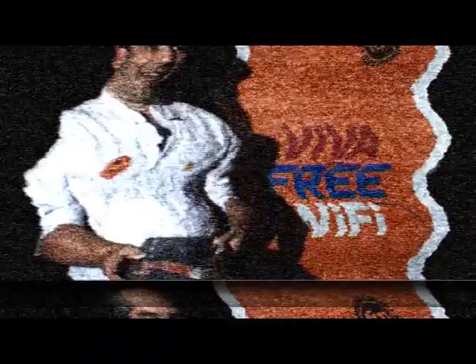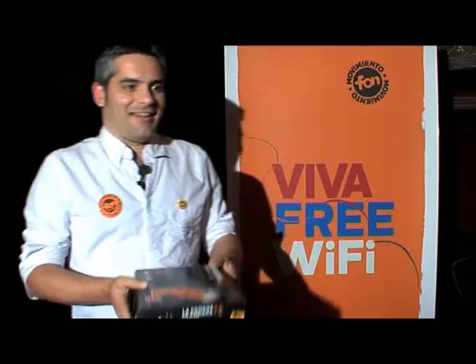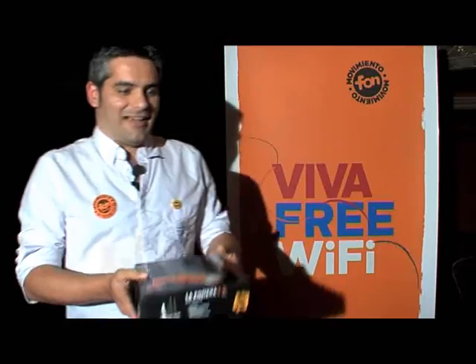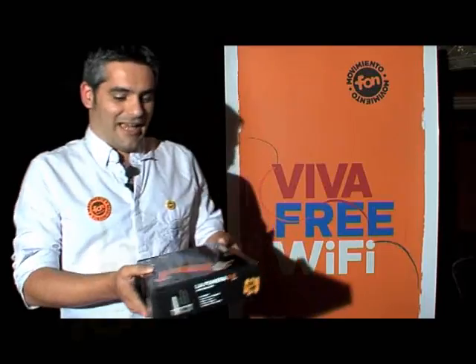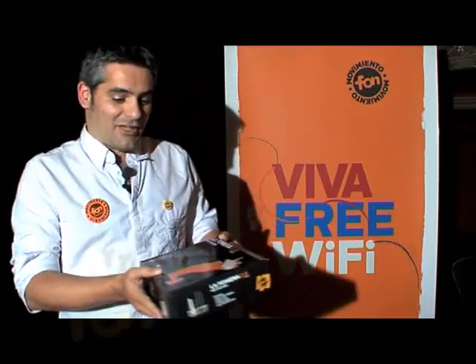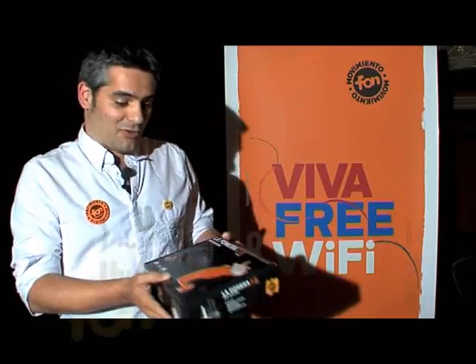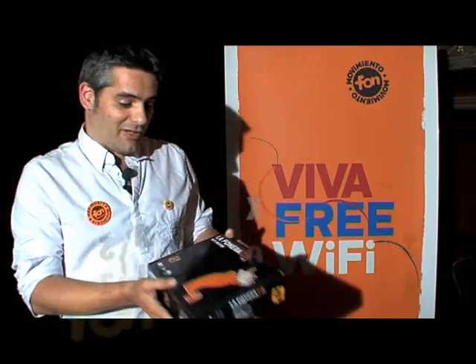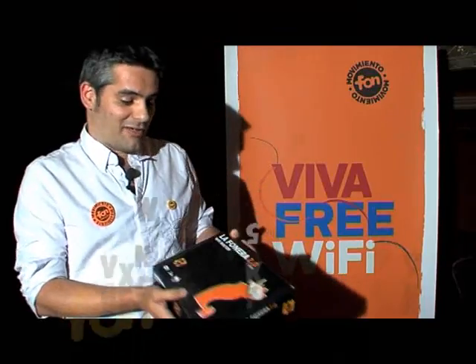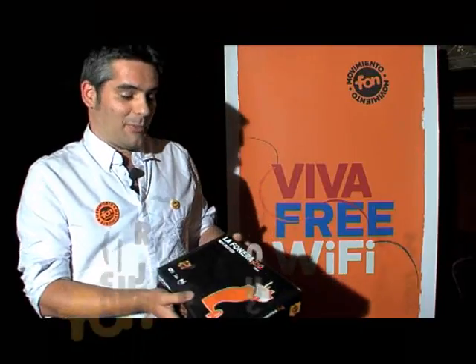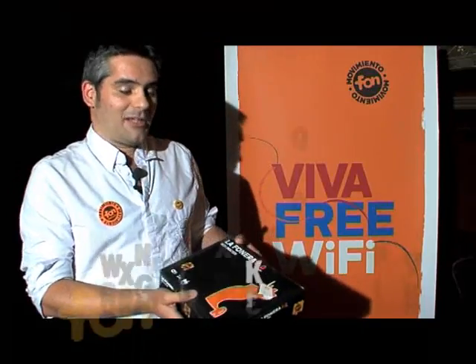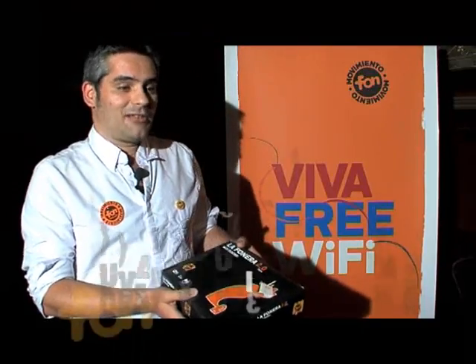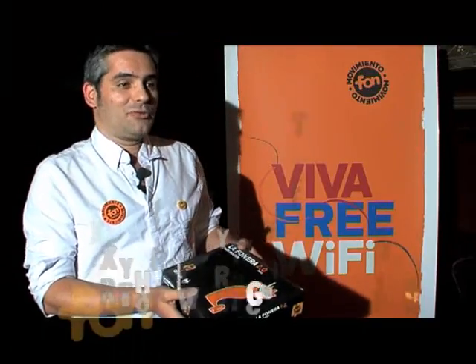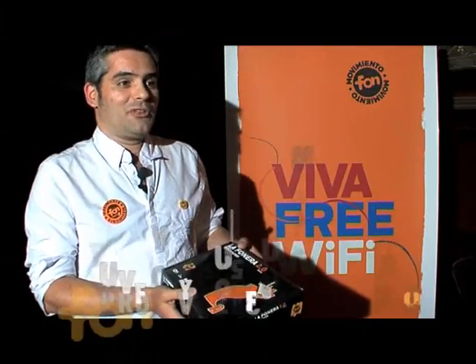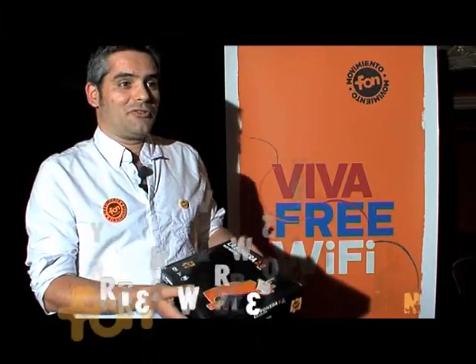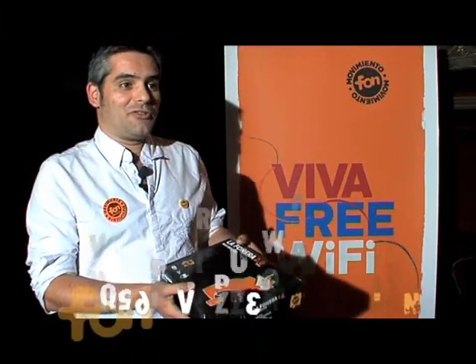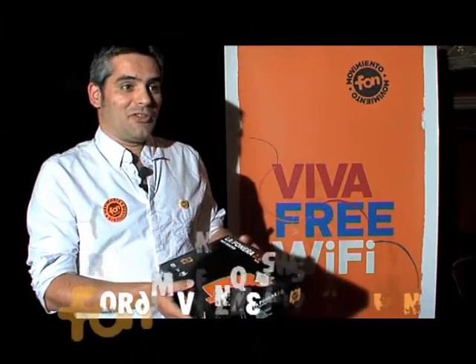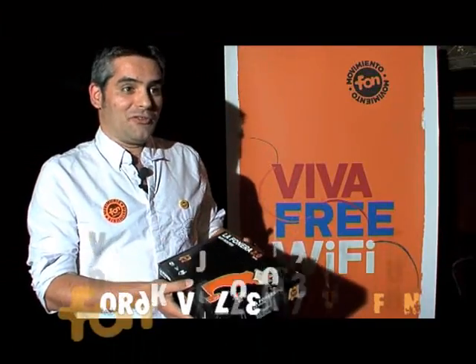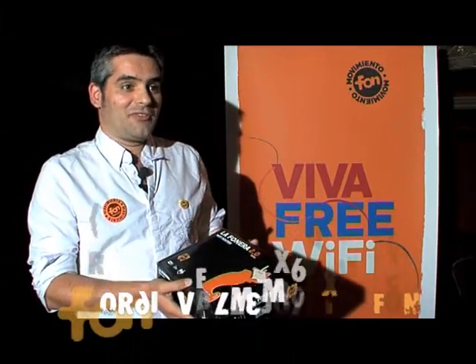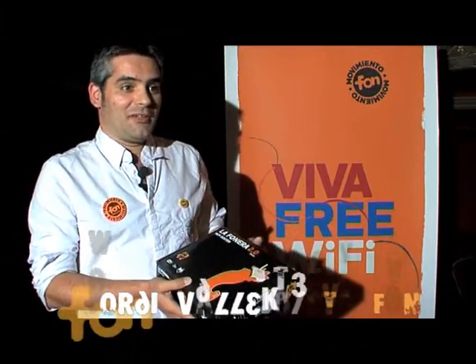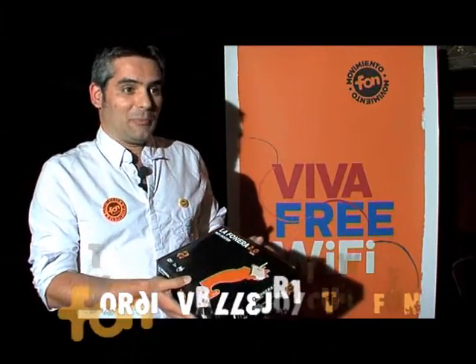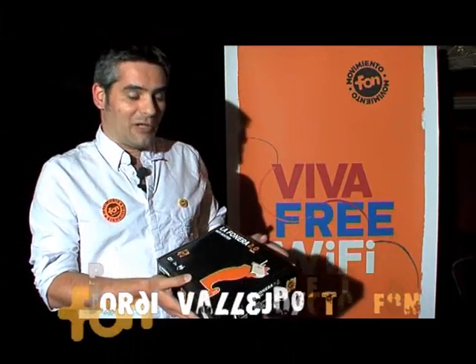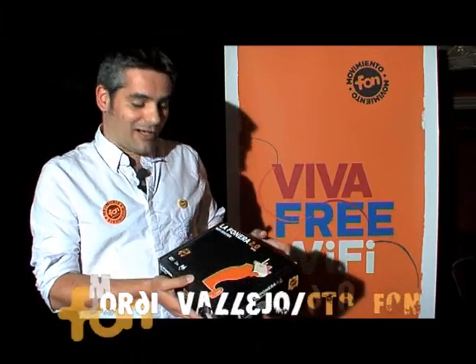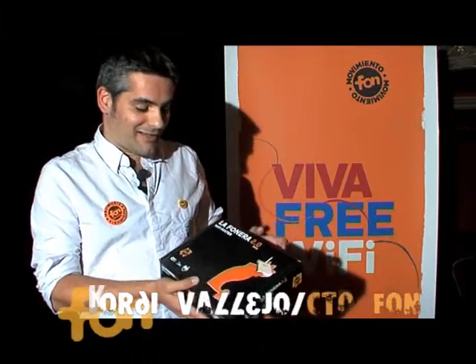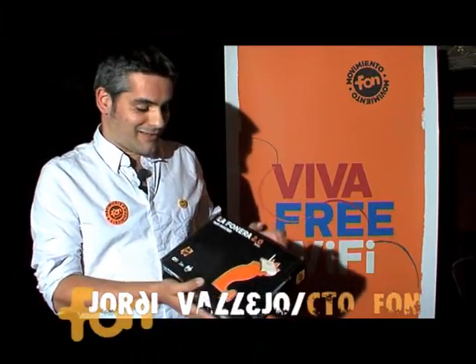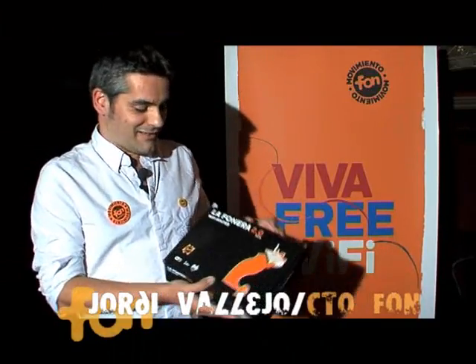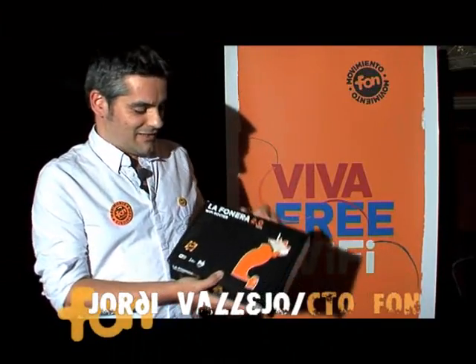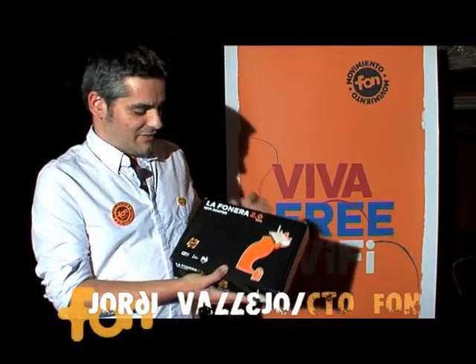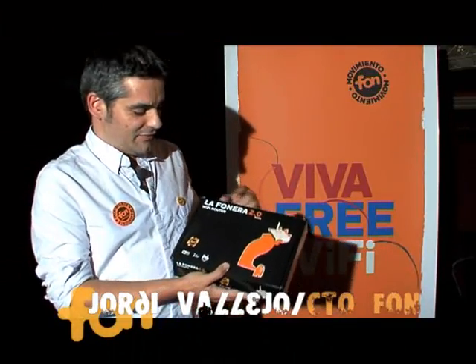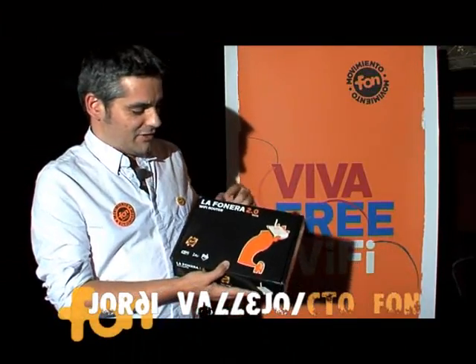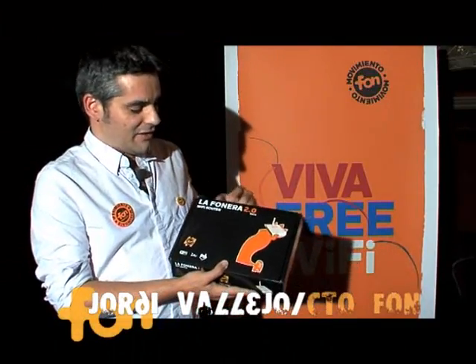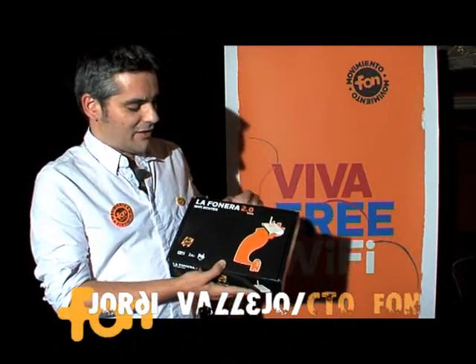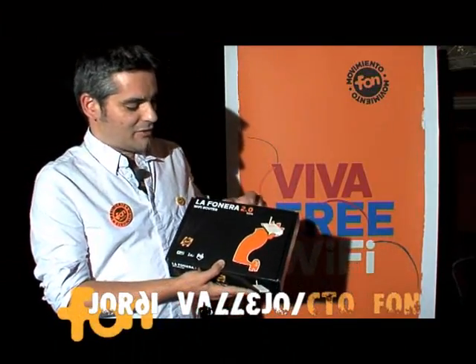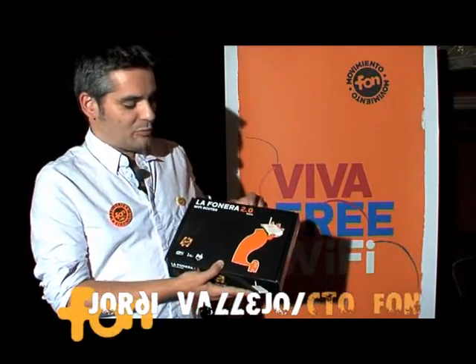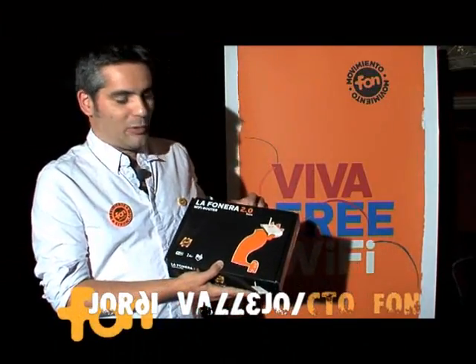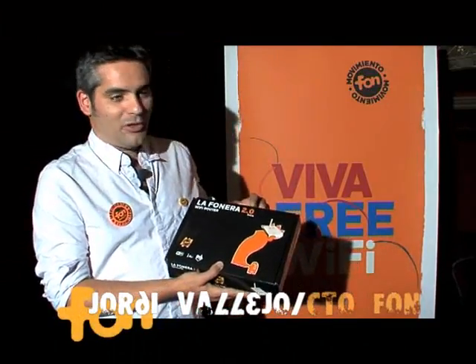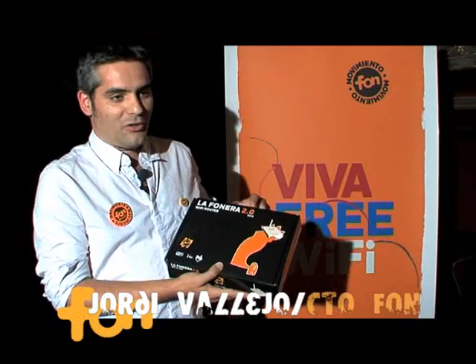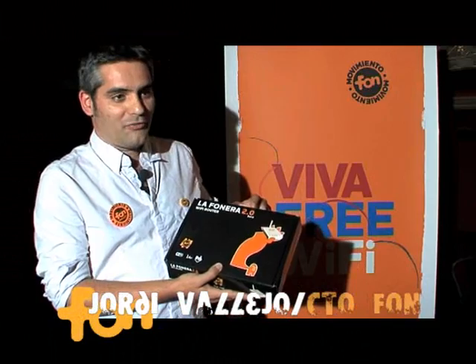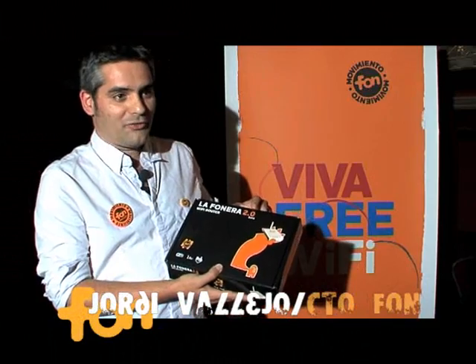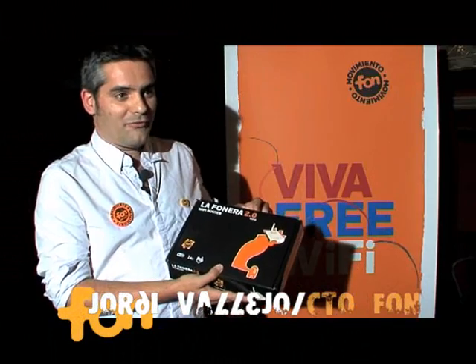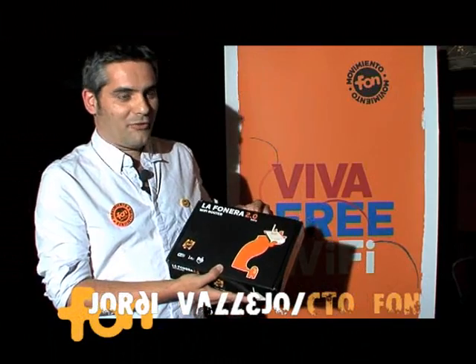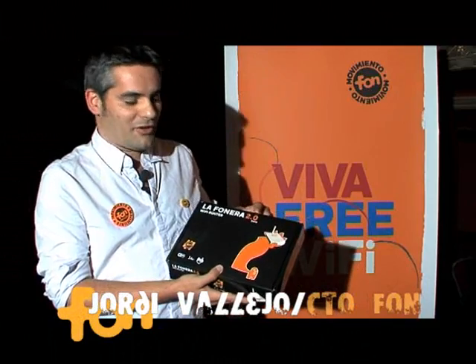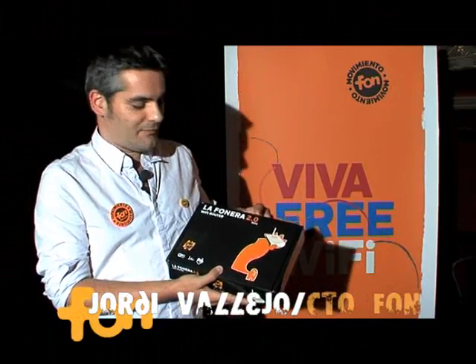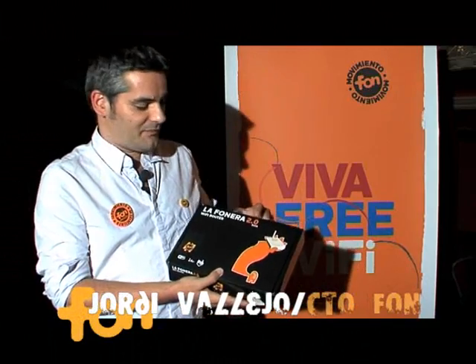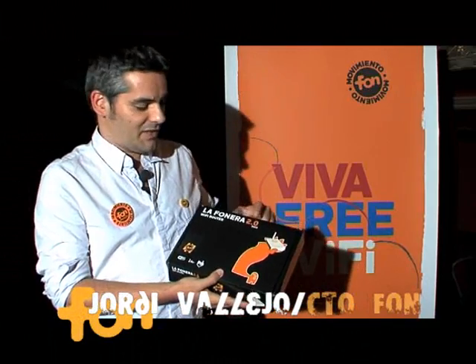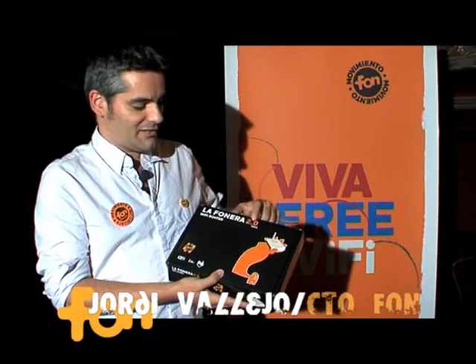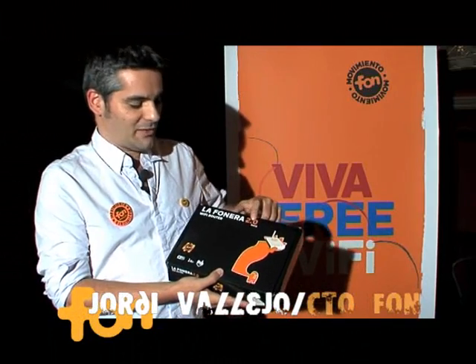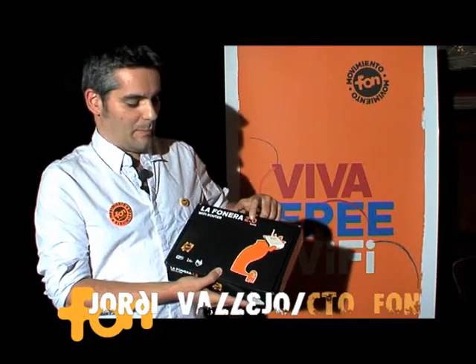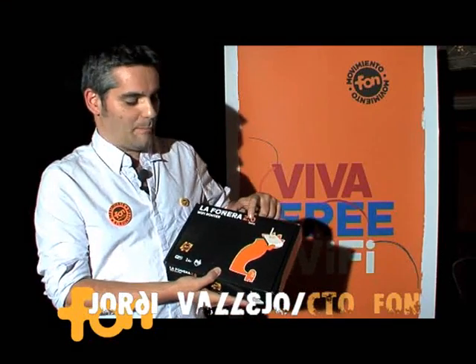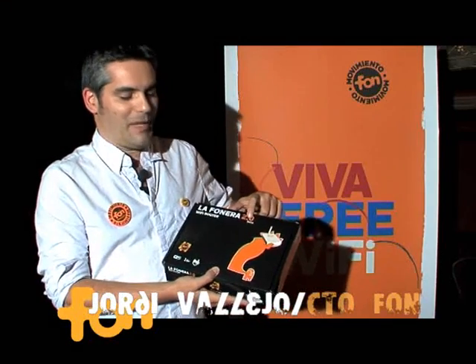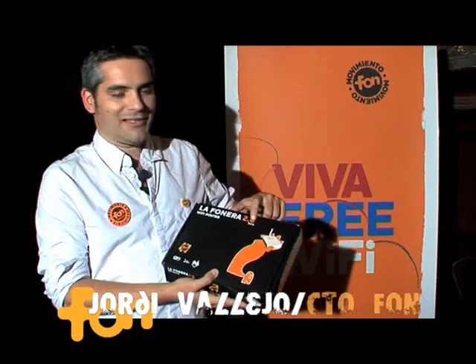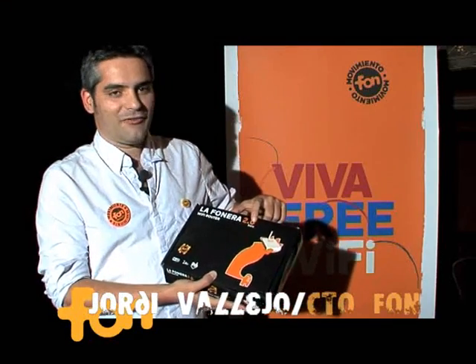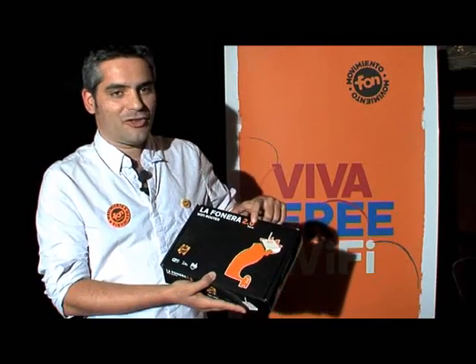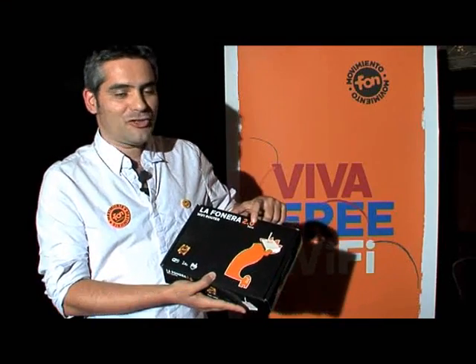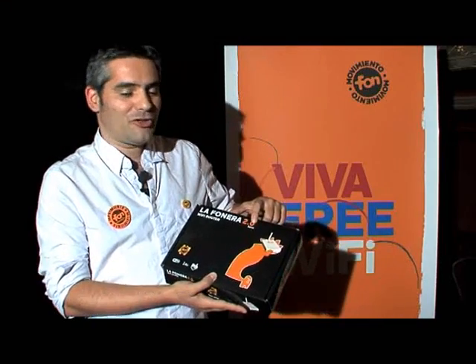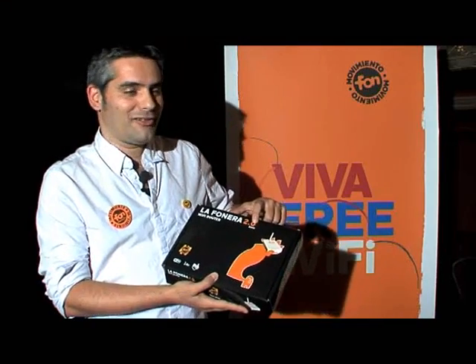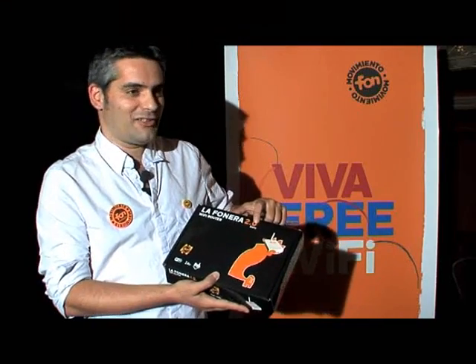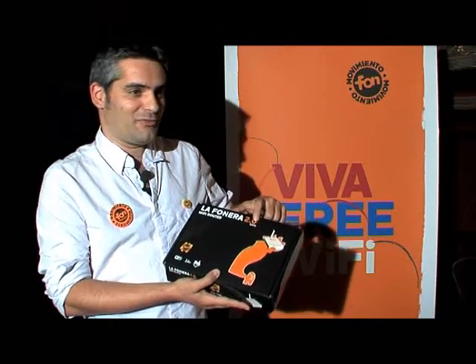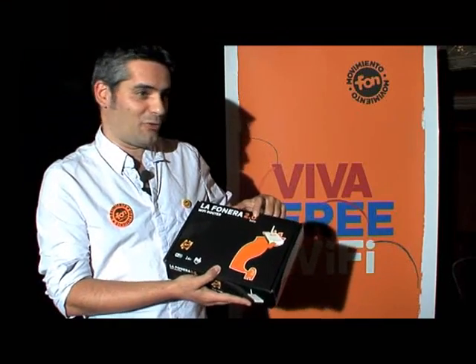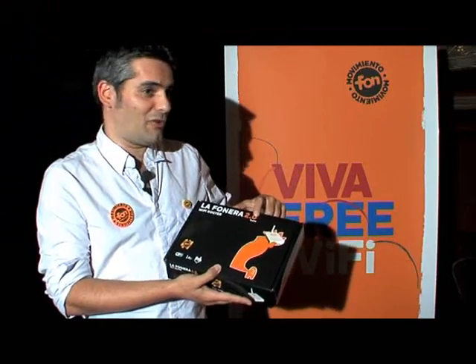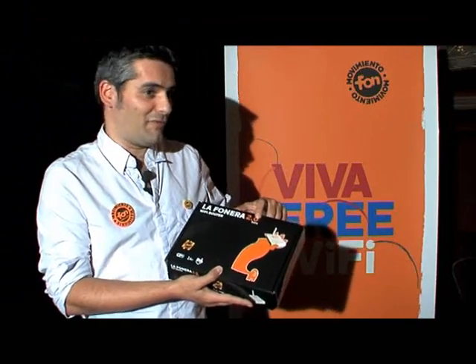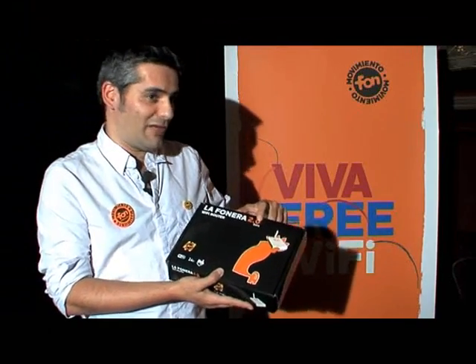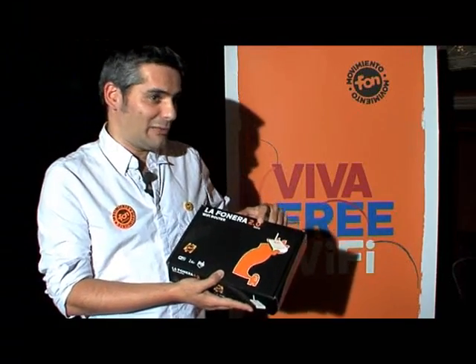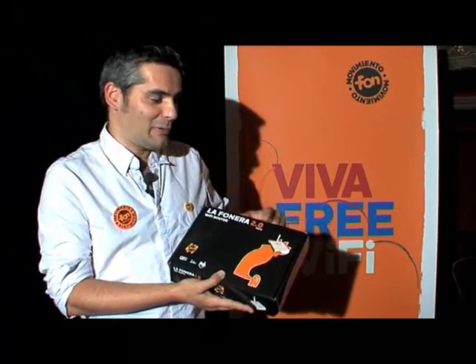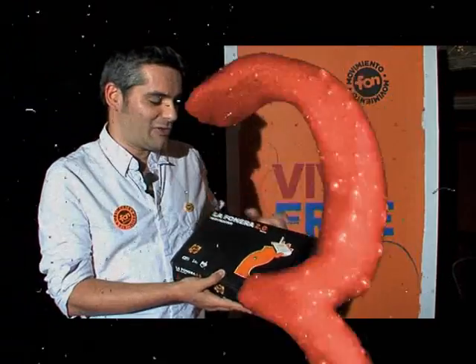Hi, so I come here to introduce the new product. It's the Phonera 2.0 from Phon. It's a beta version. It's for developers.